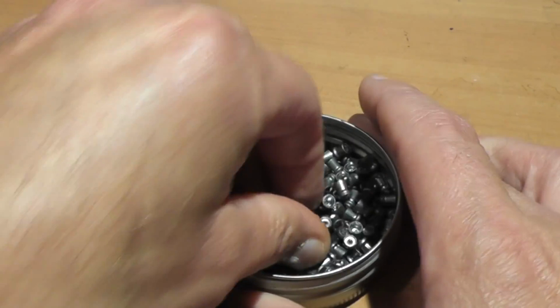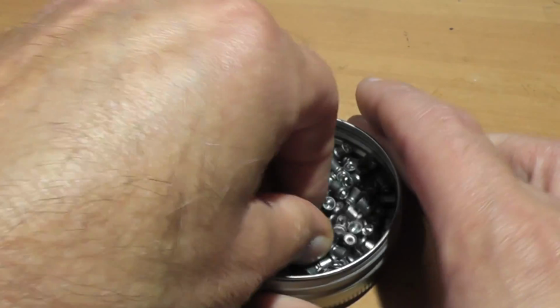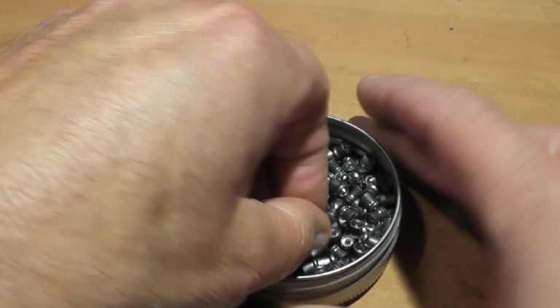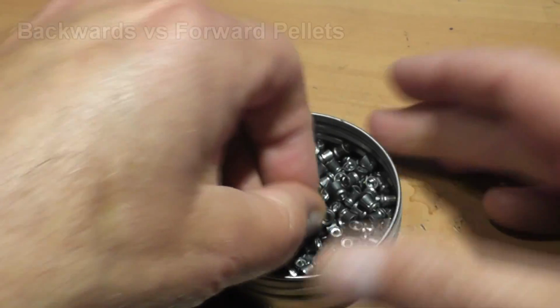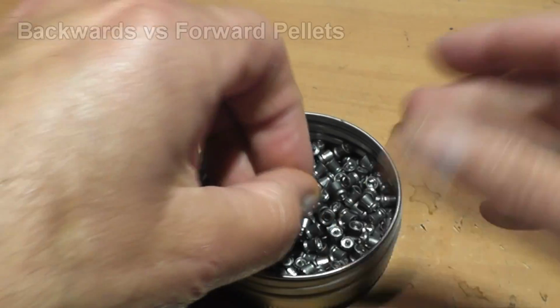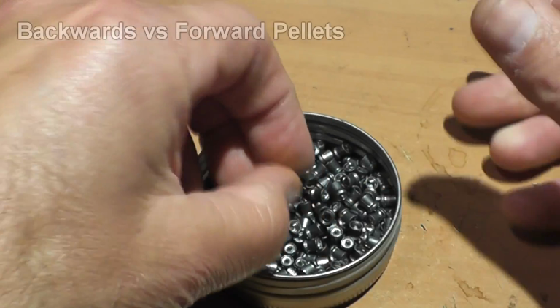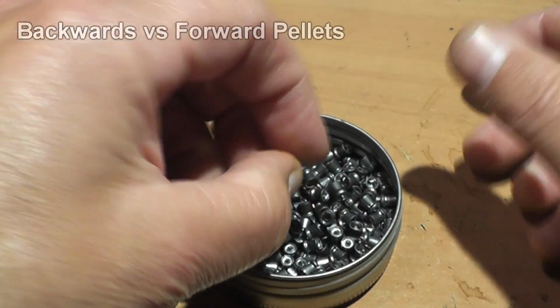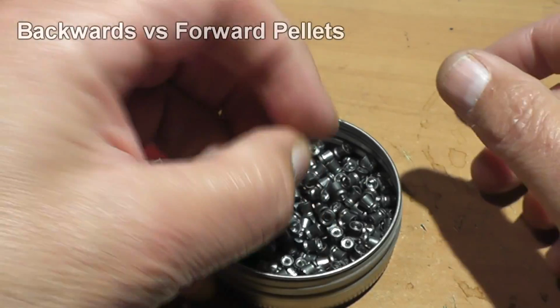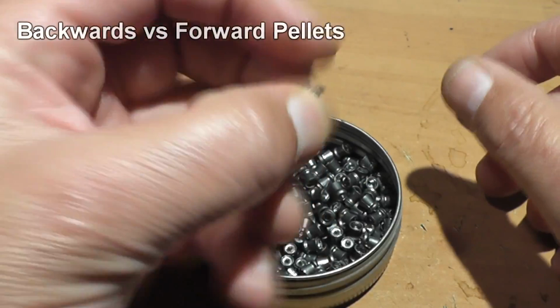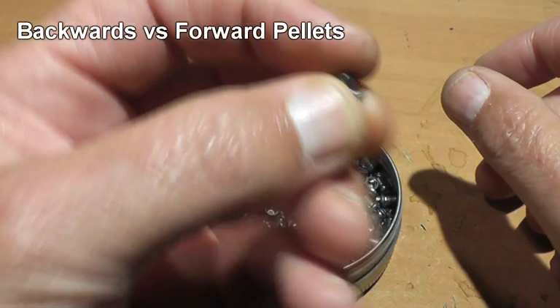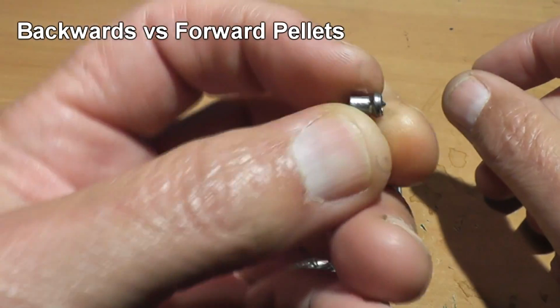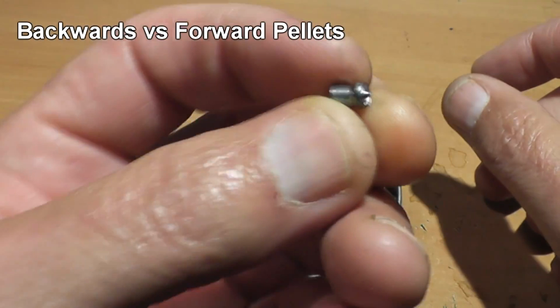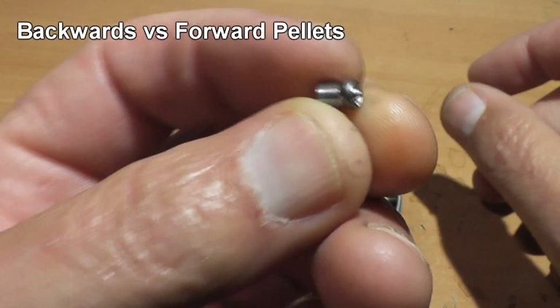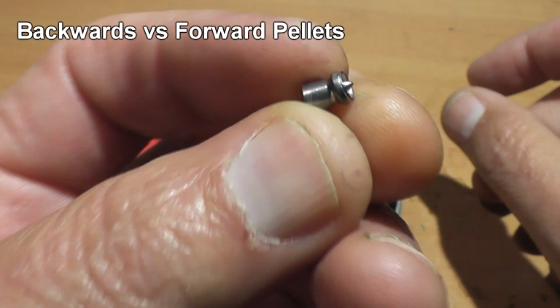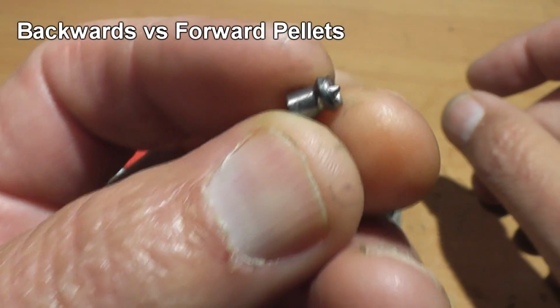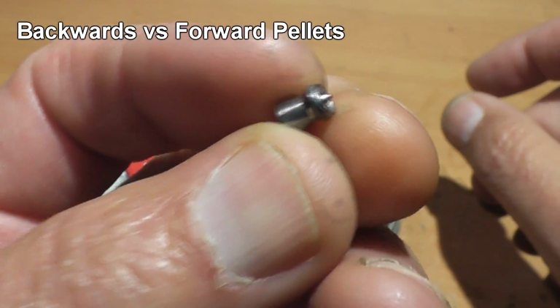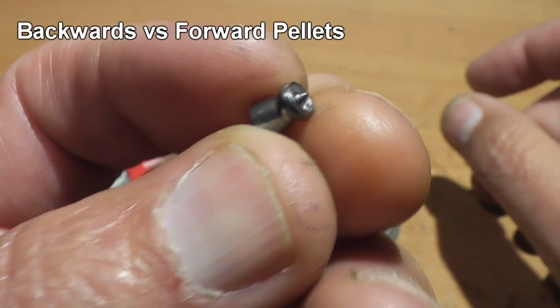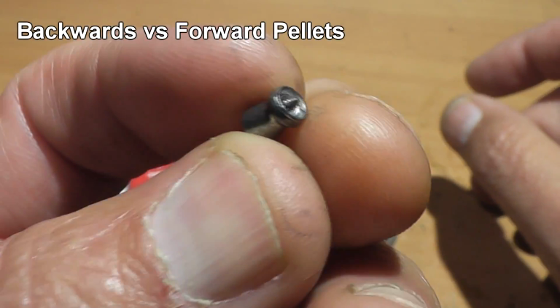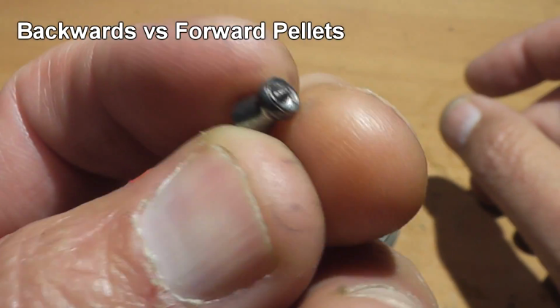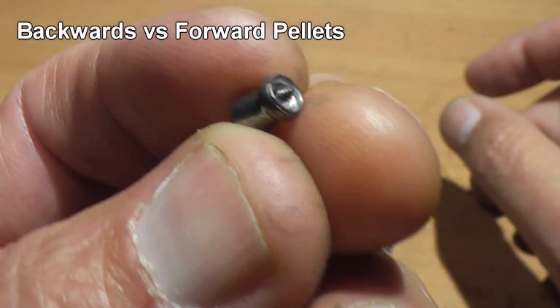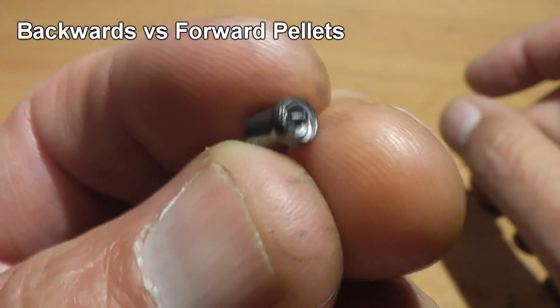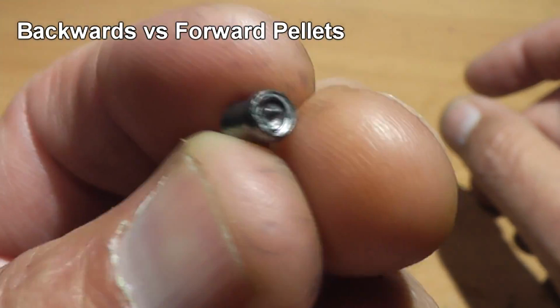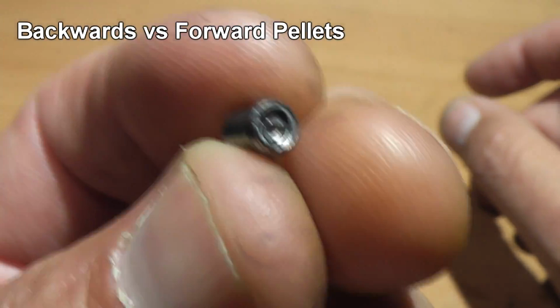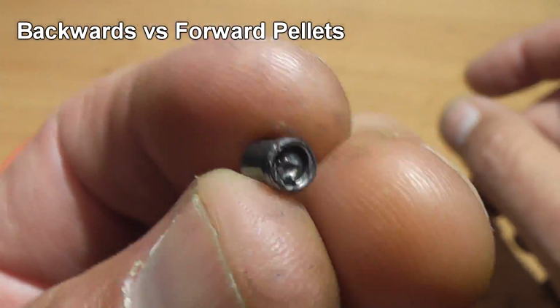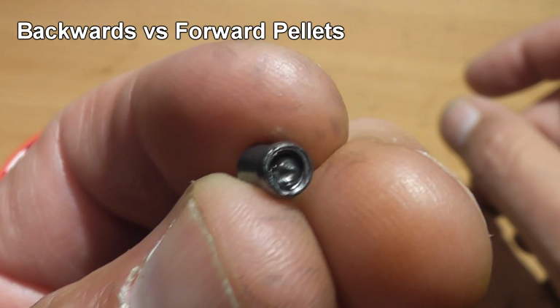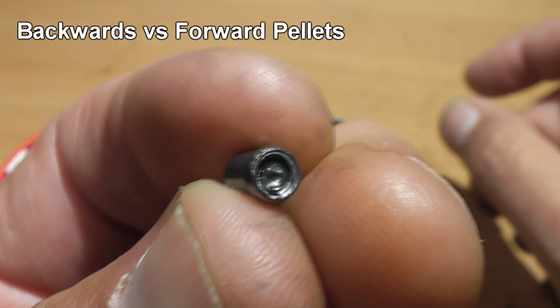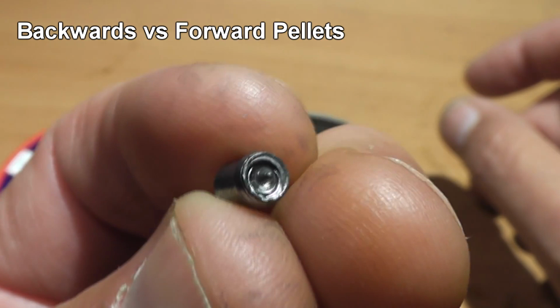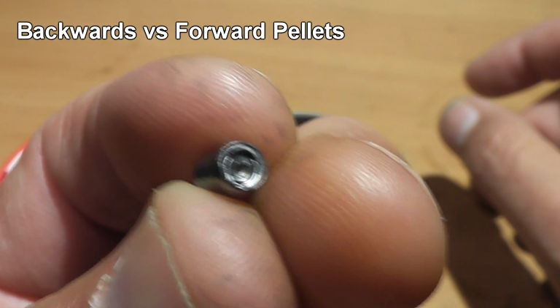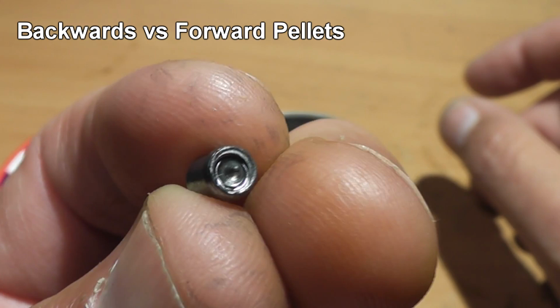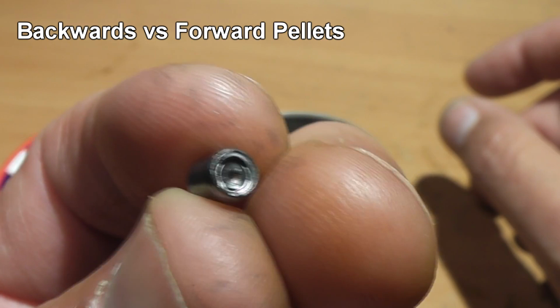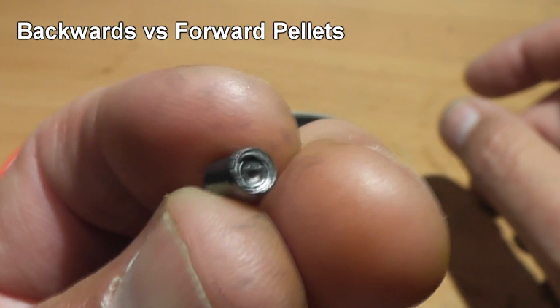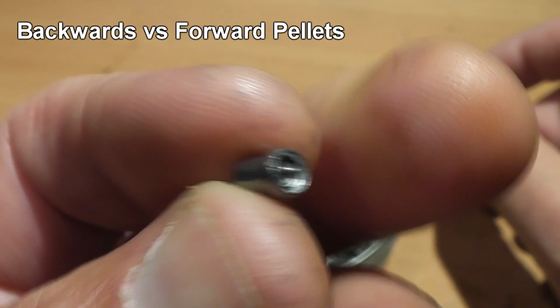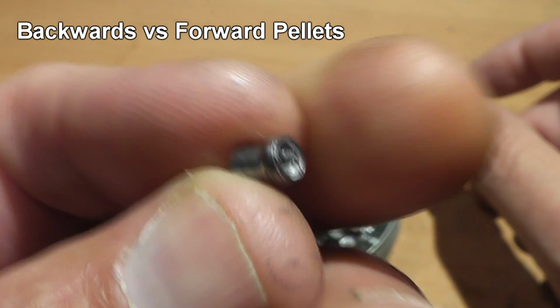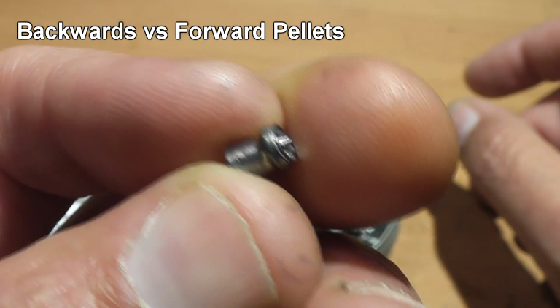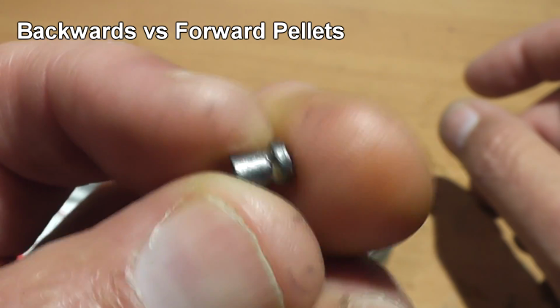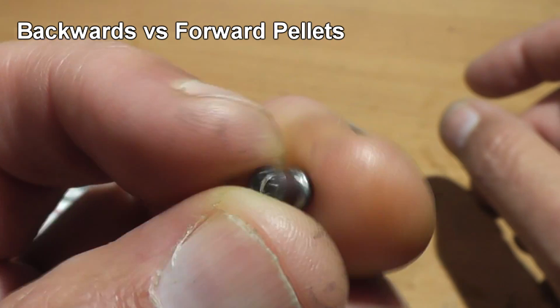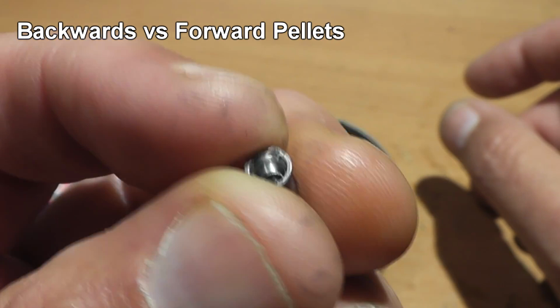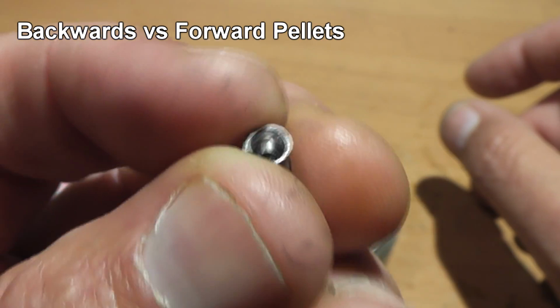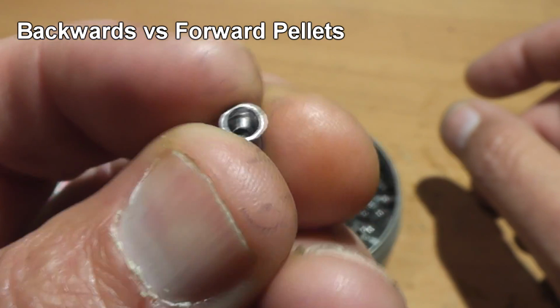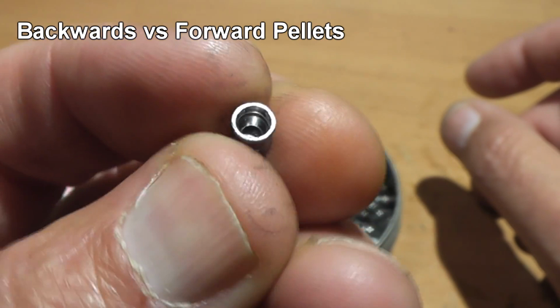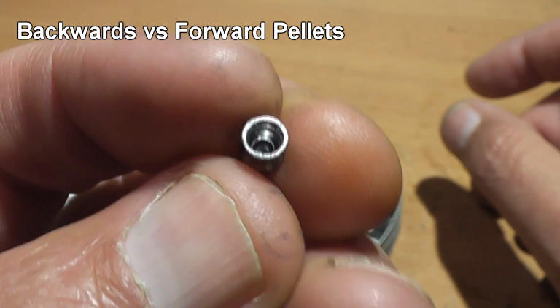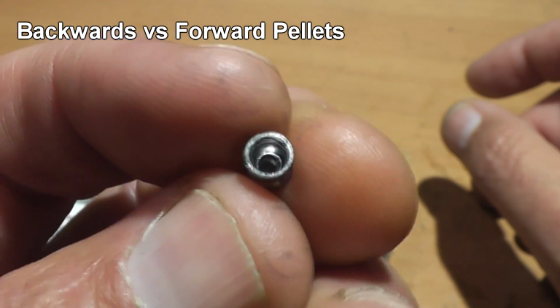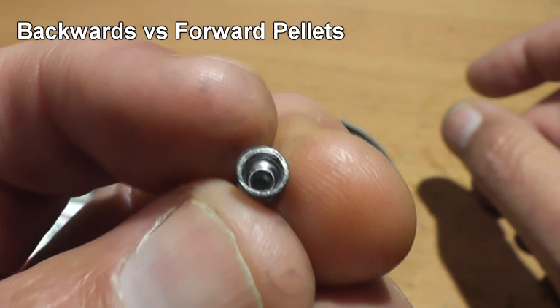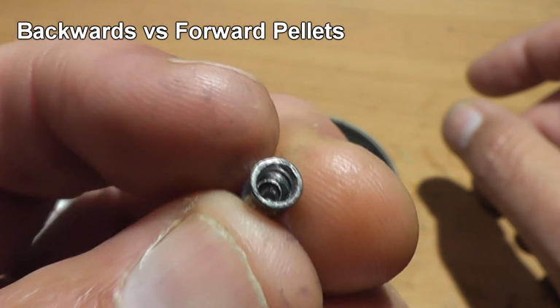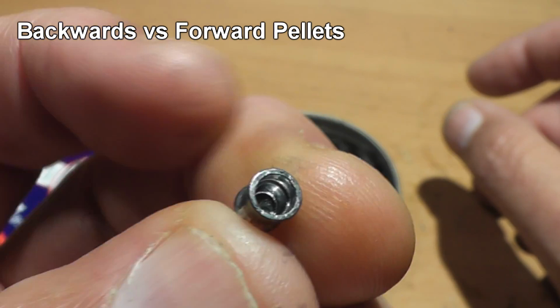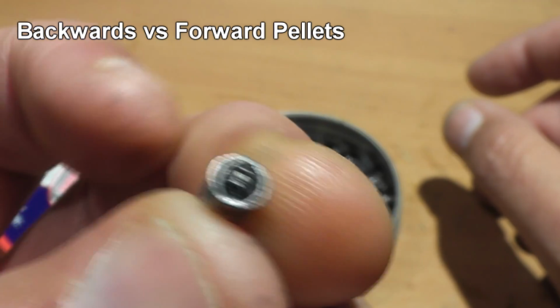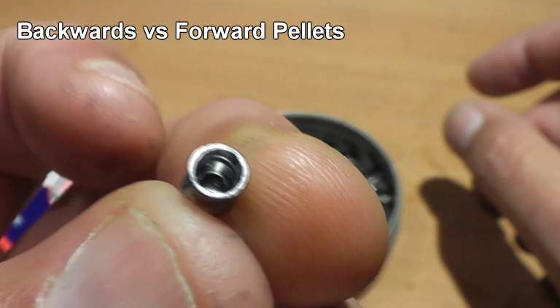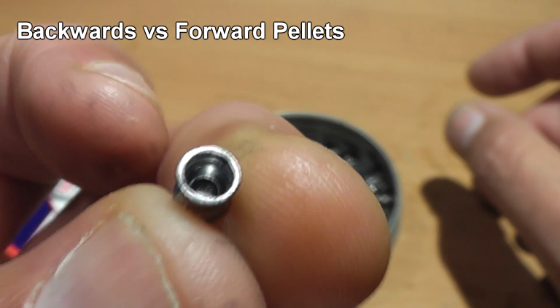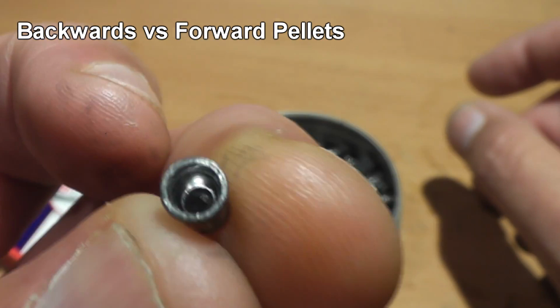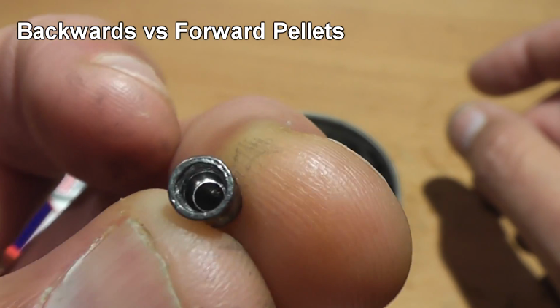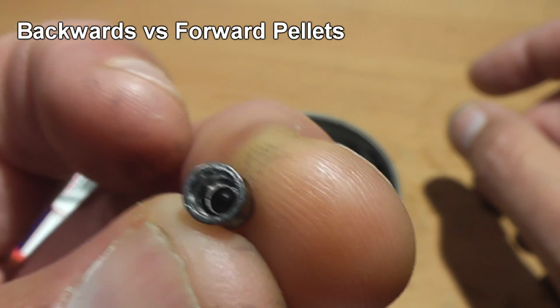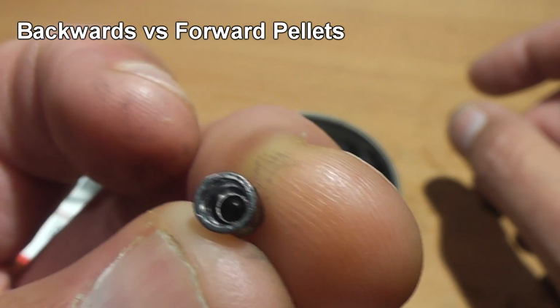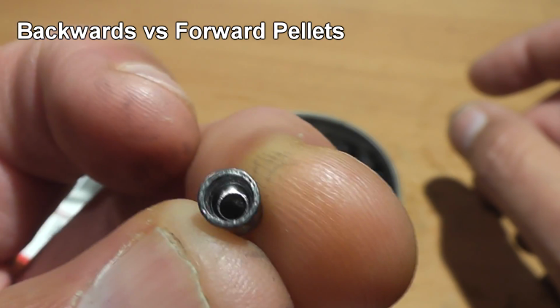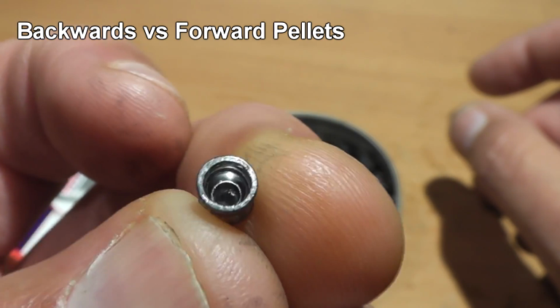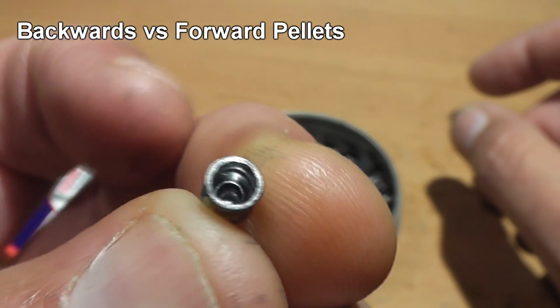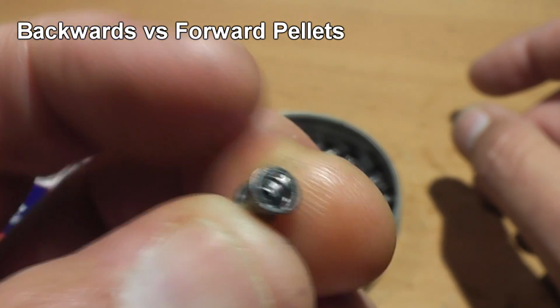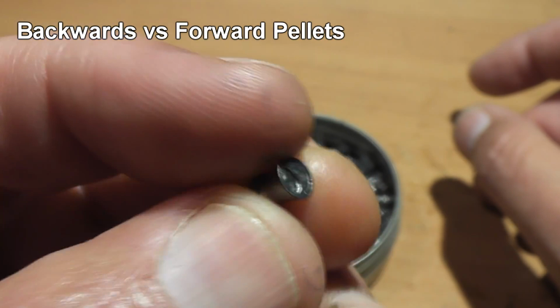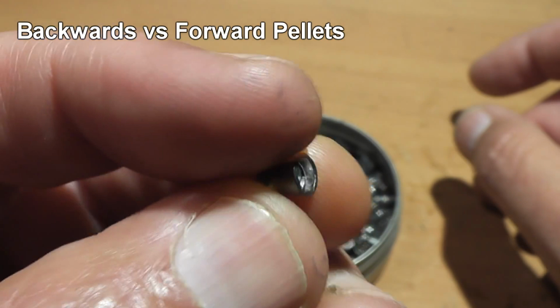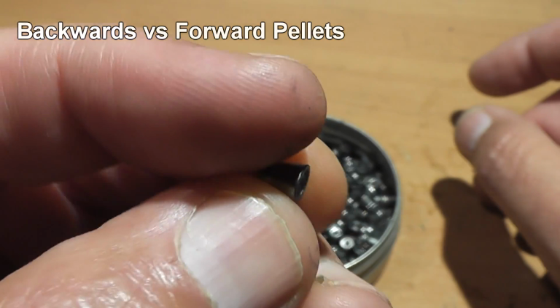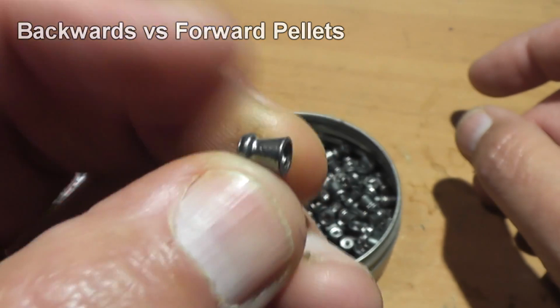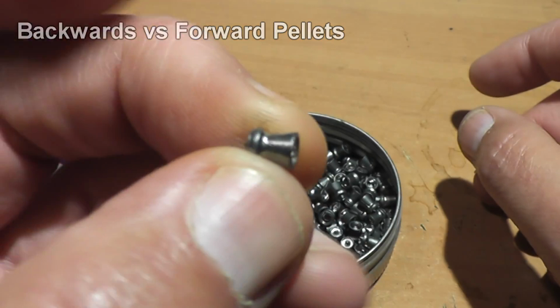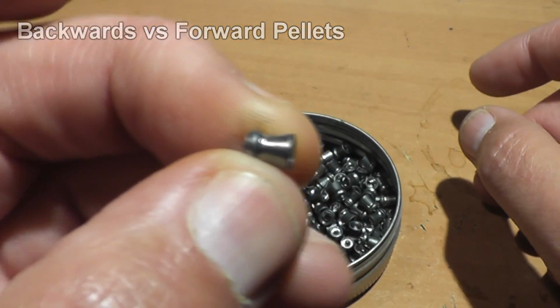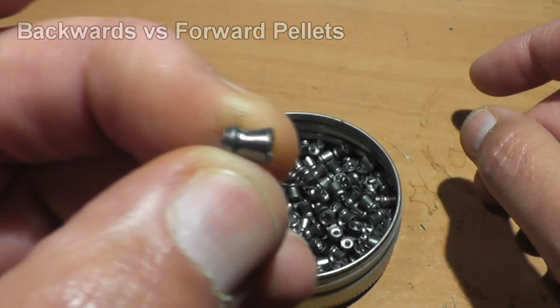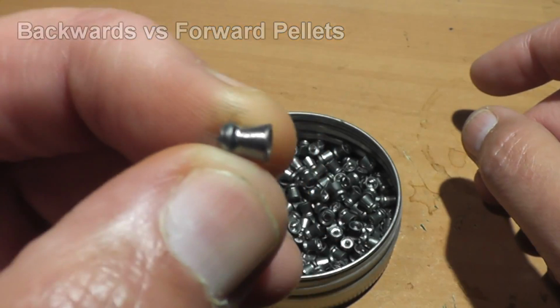Today we're gonna take these Crossman destroyers, shoot them forward and backwards, and see if there's any appreciable difference in the damage.